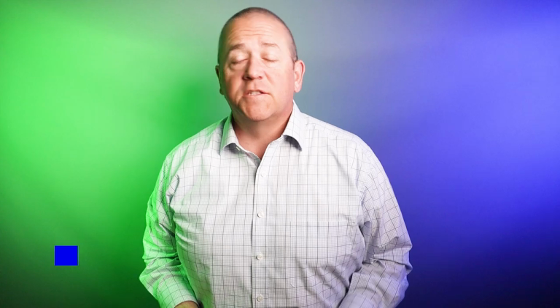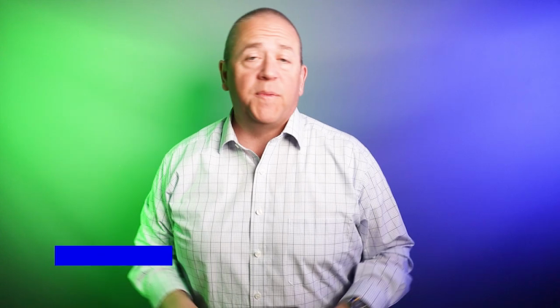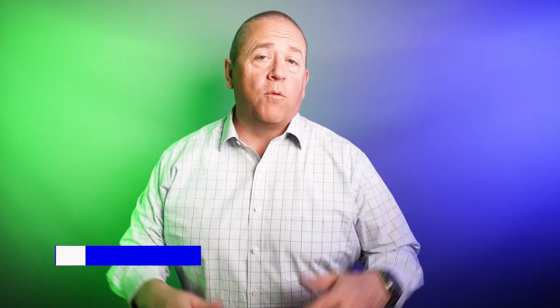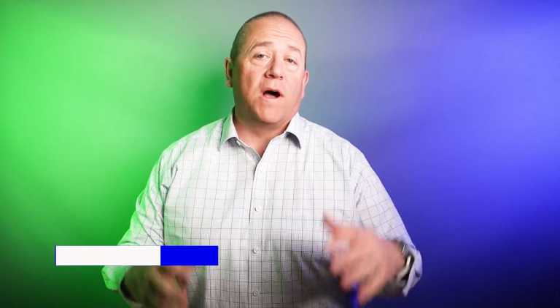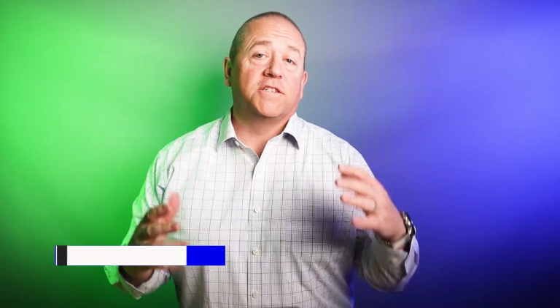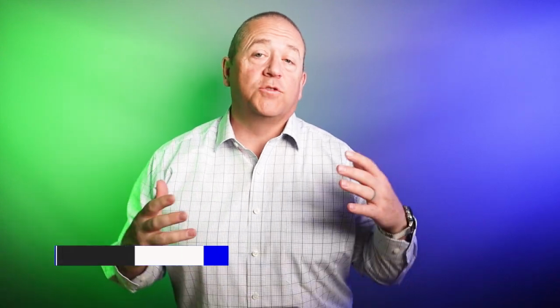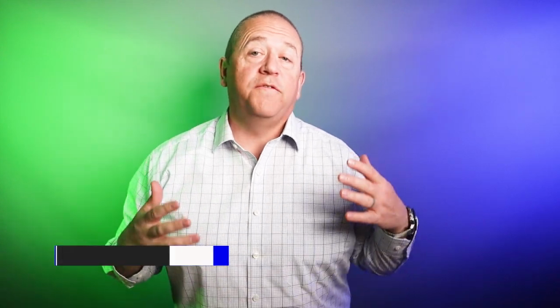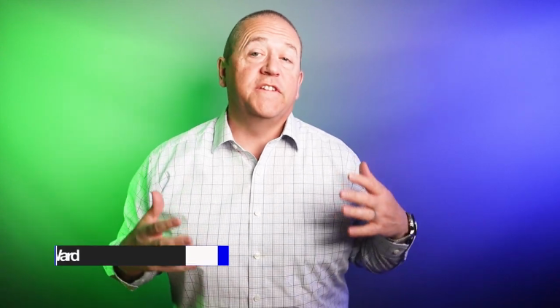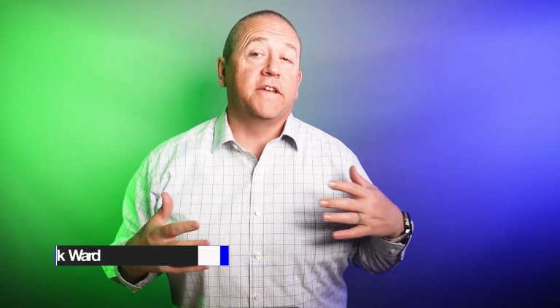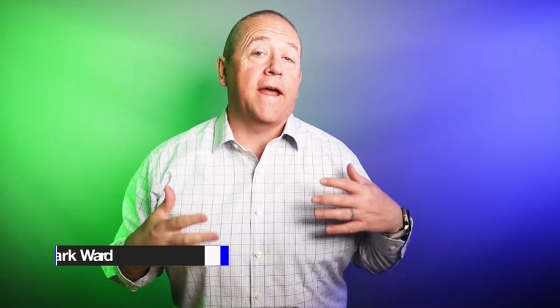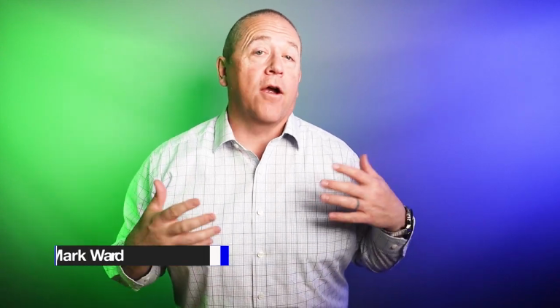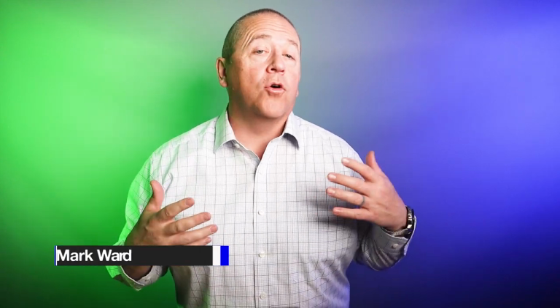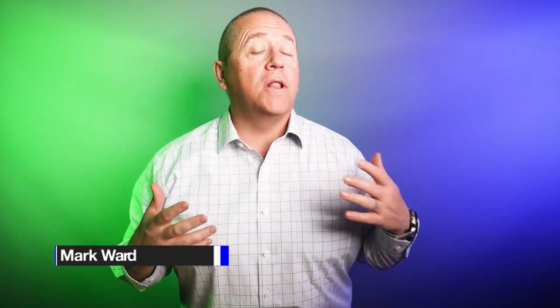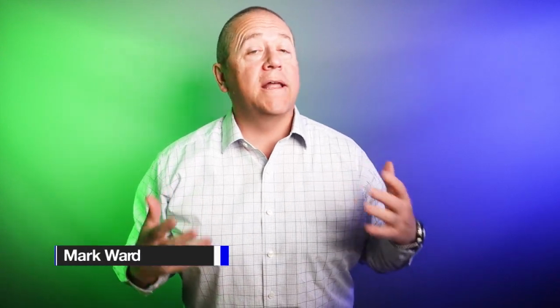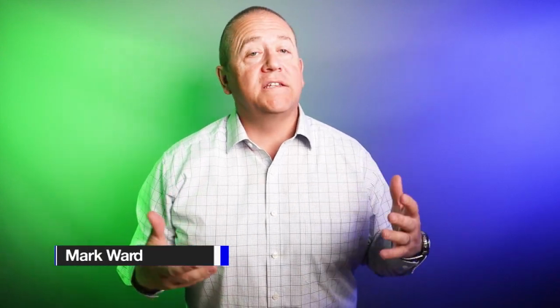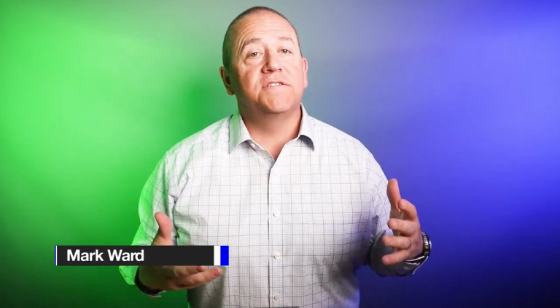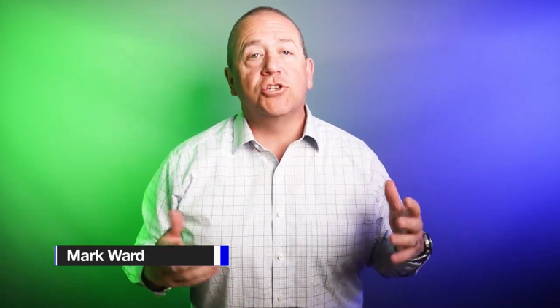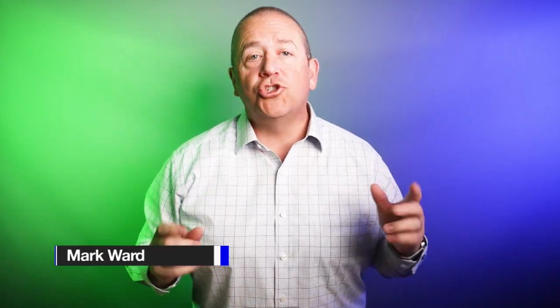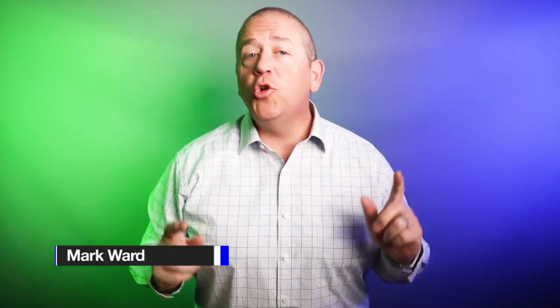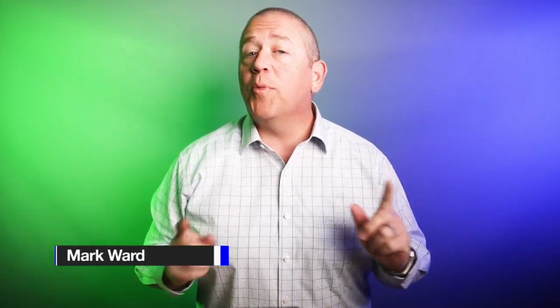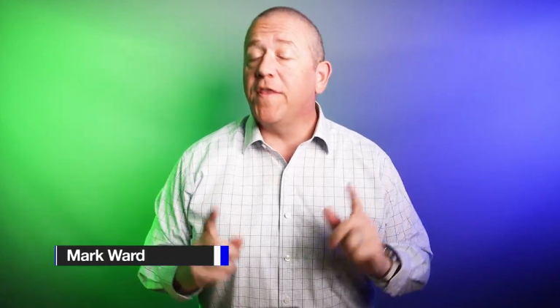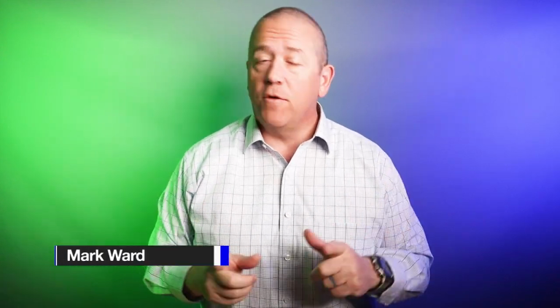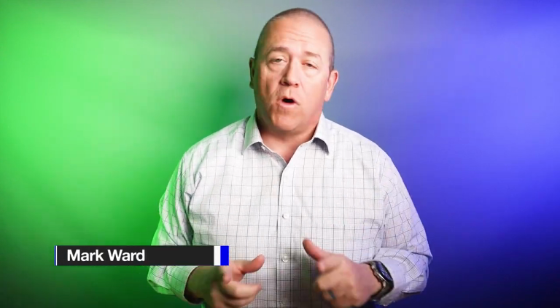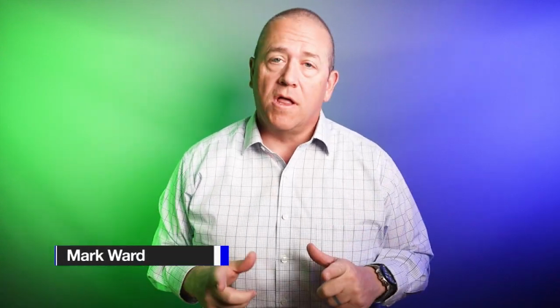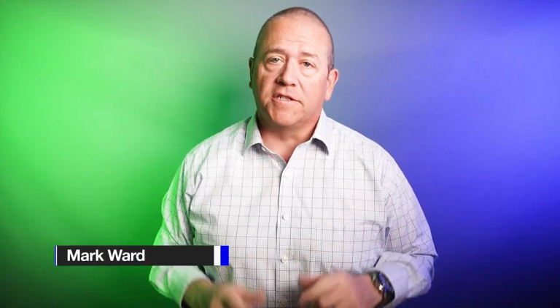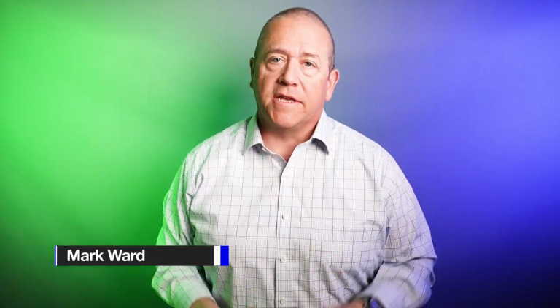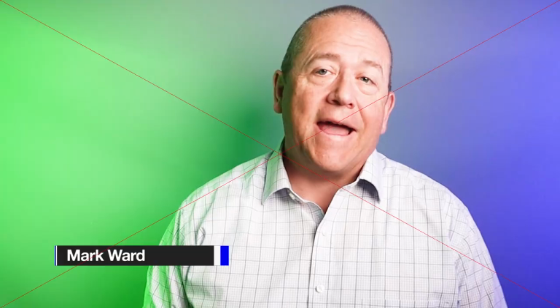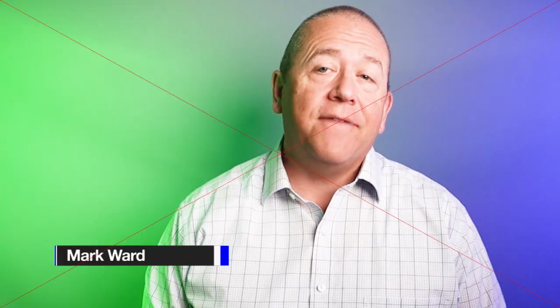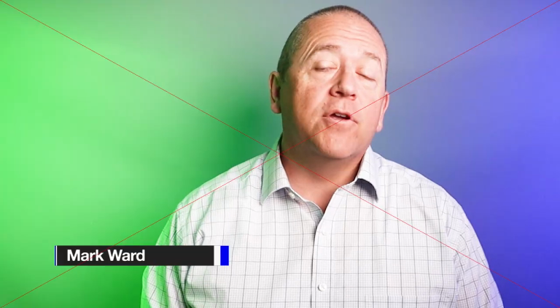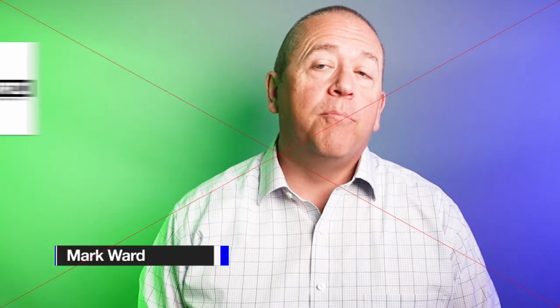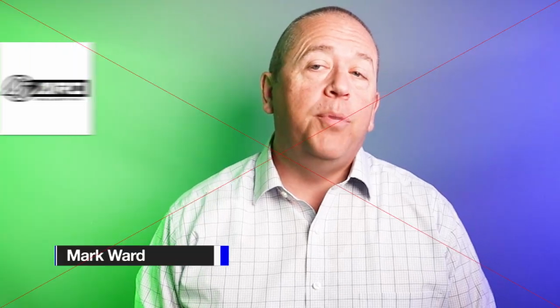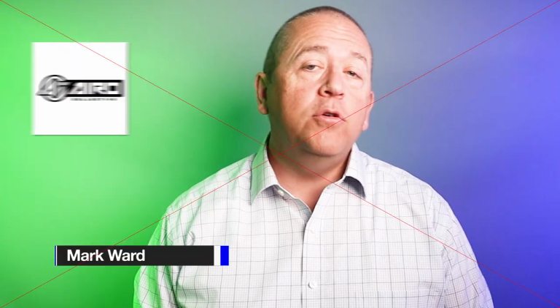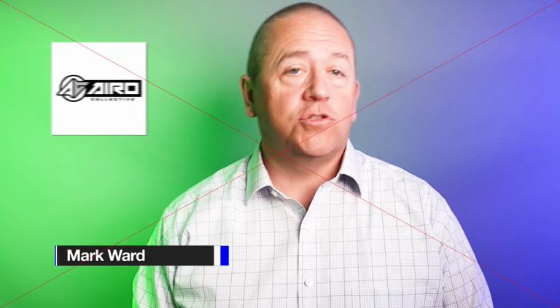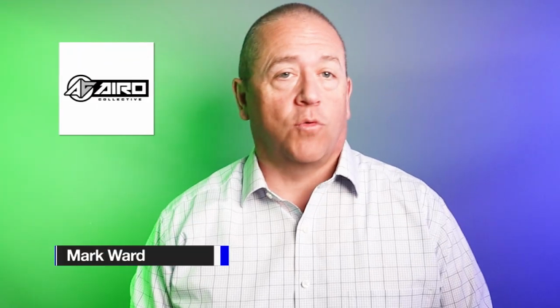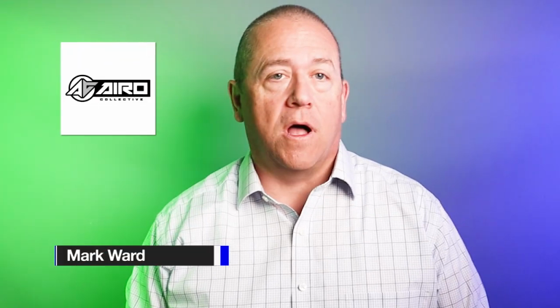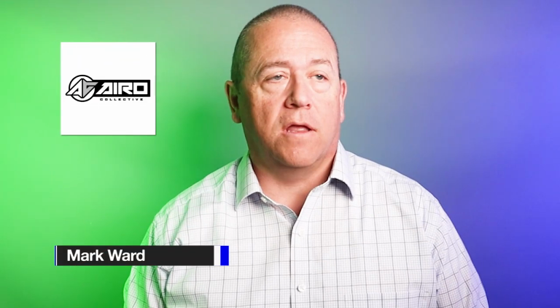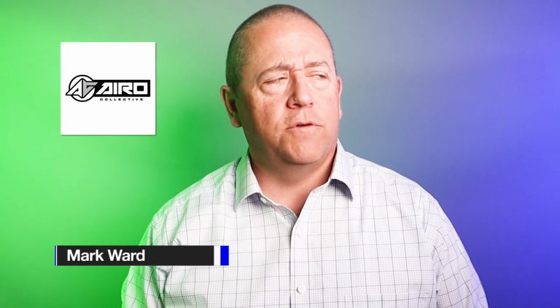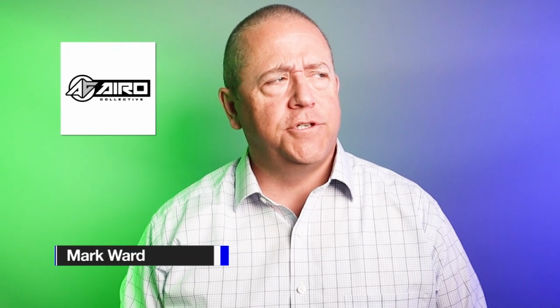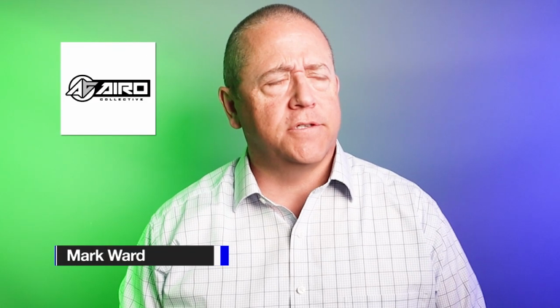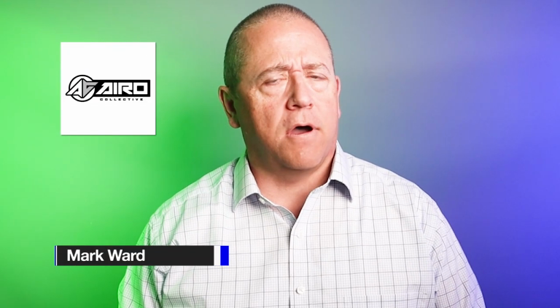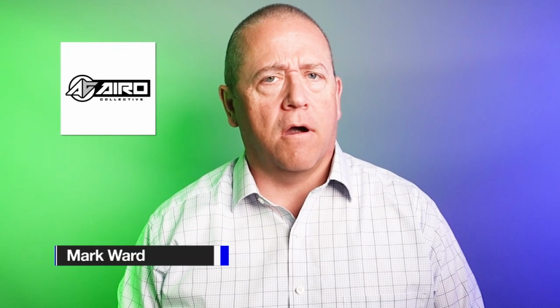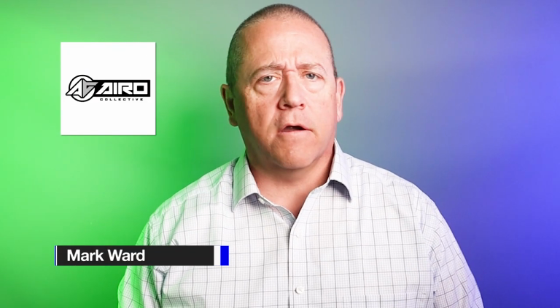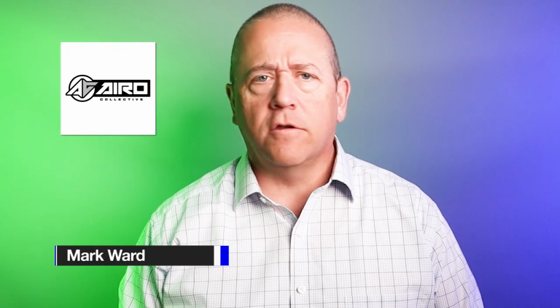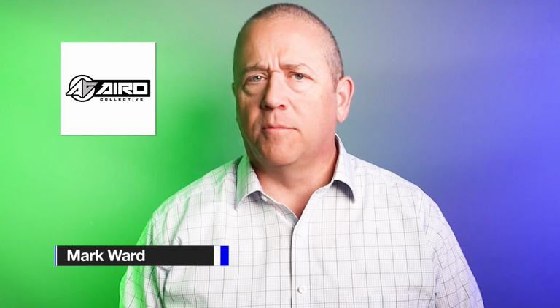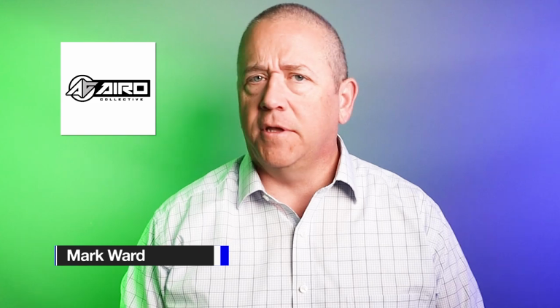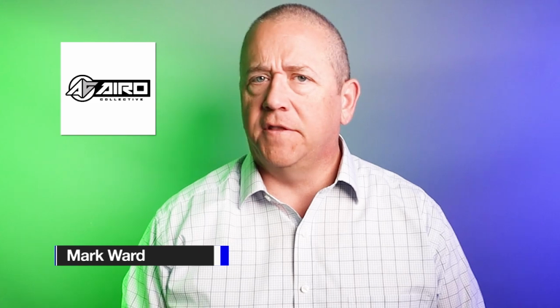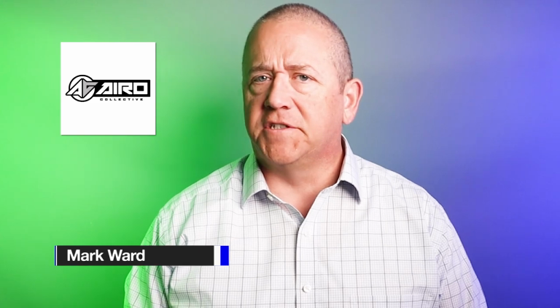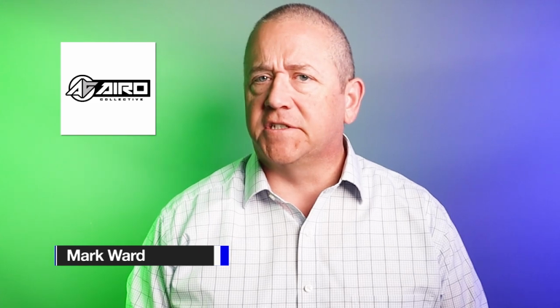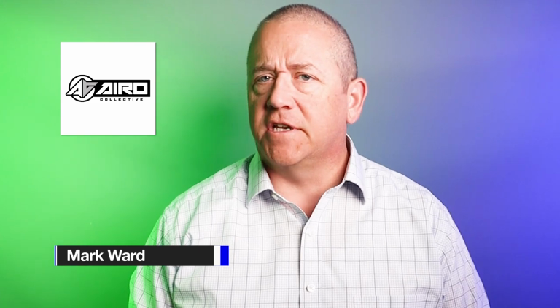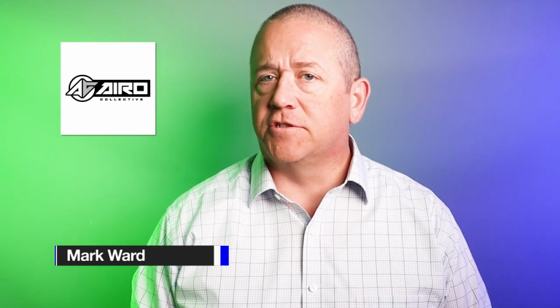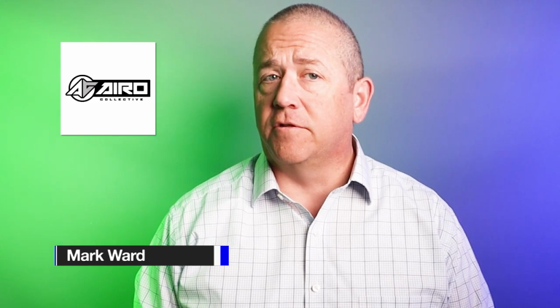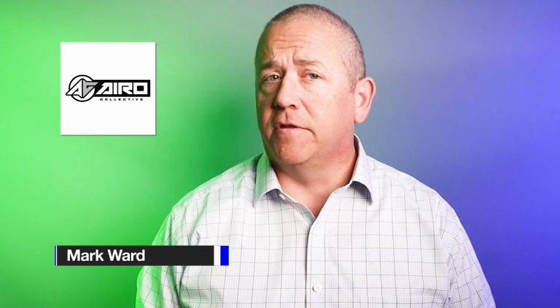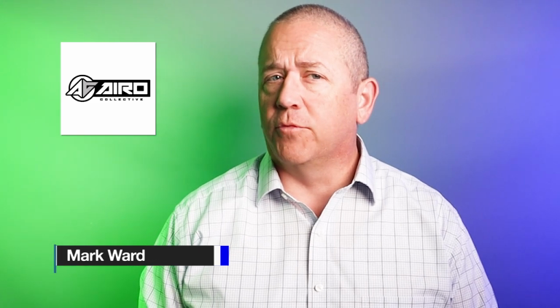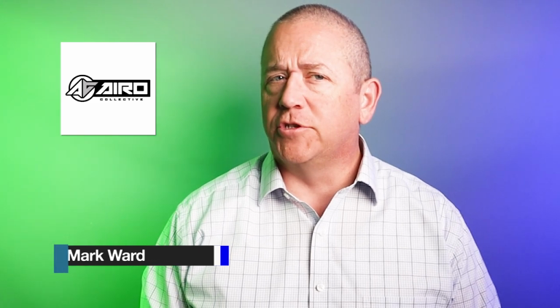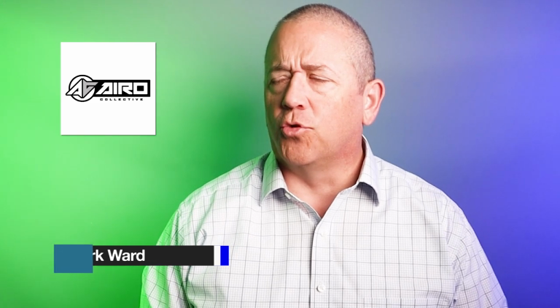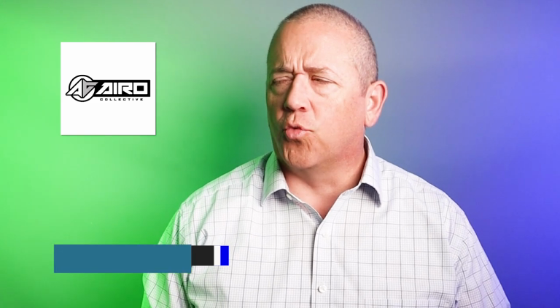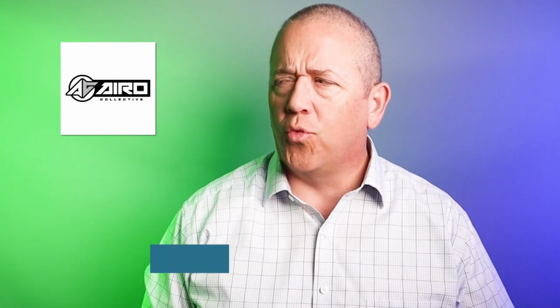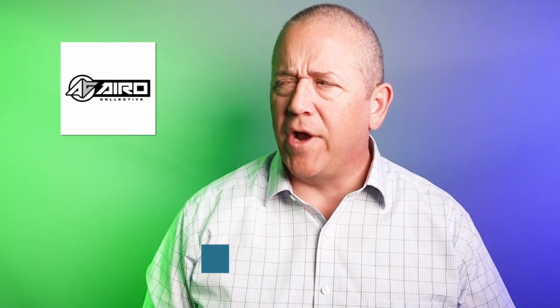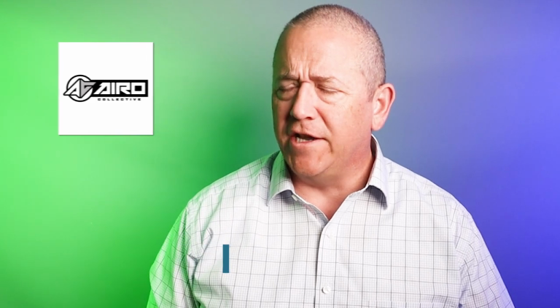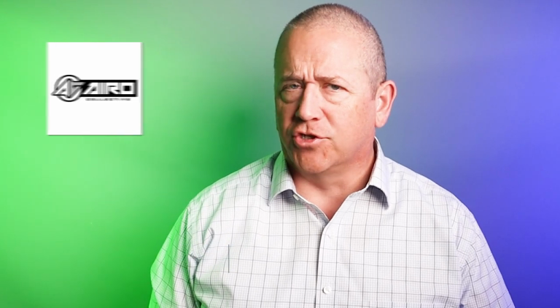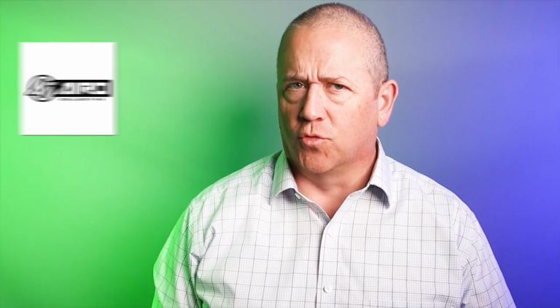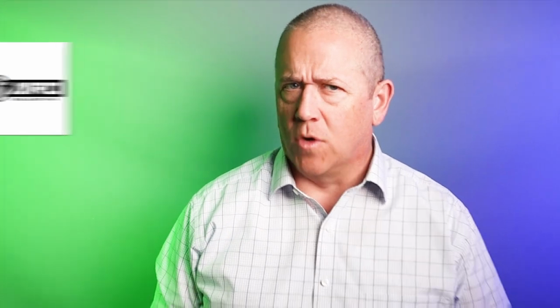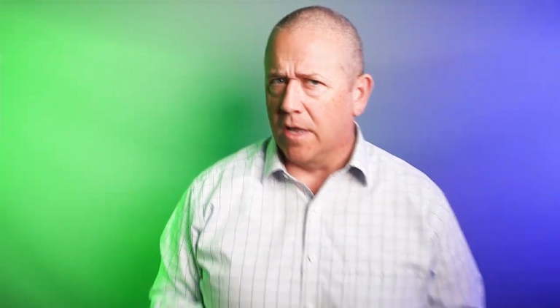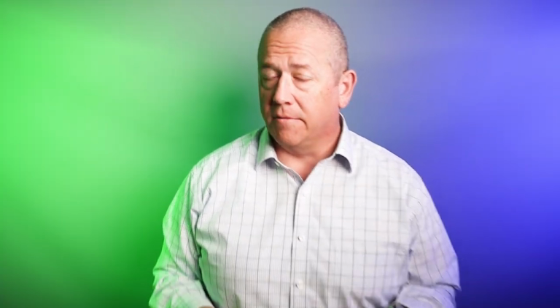It's been a while since we visited Aero Collective's super thin wallets. I have their Boost wallet, which is arguably the successor to the original Razor wallet.